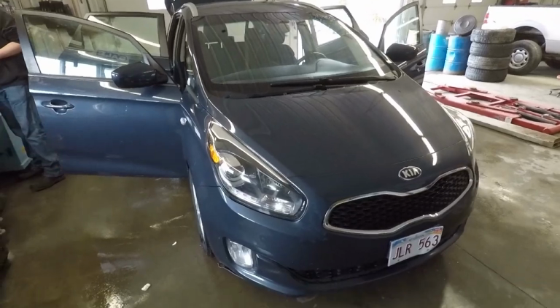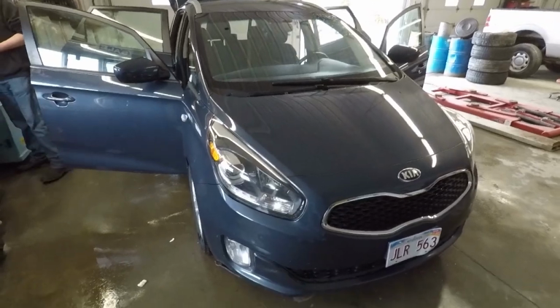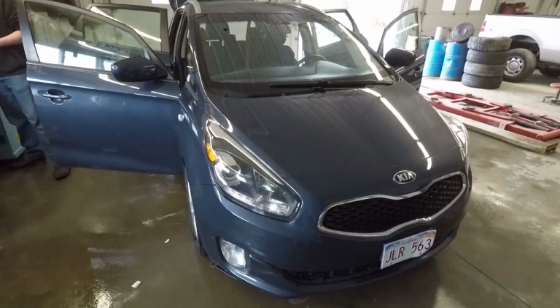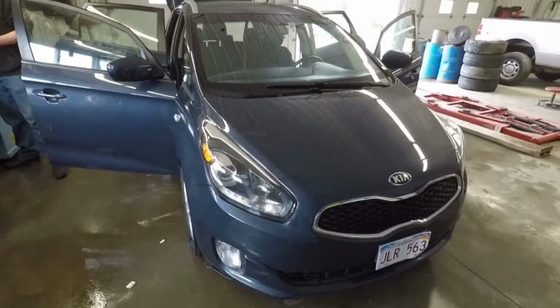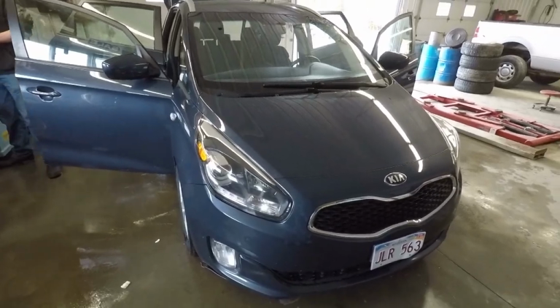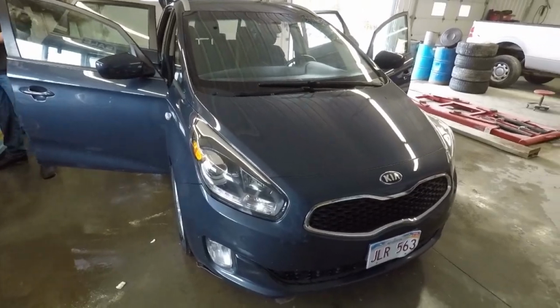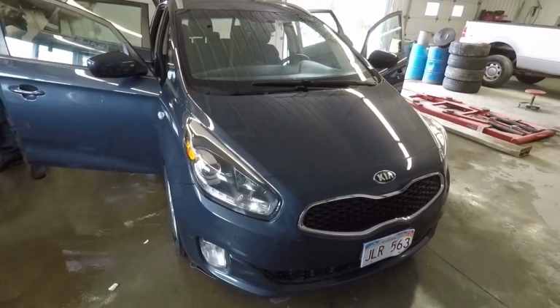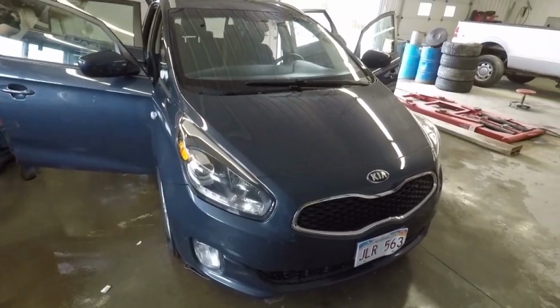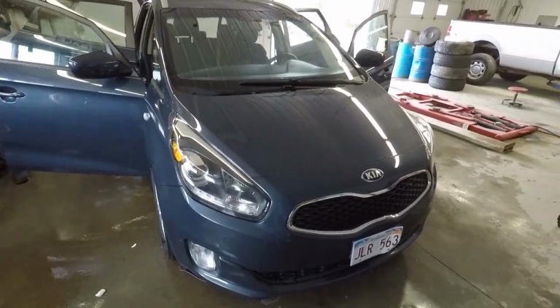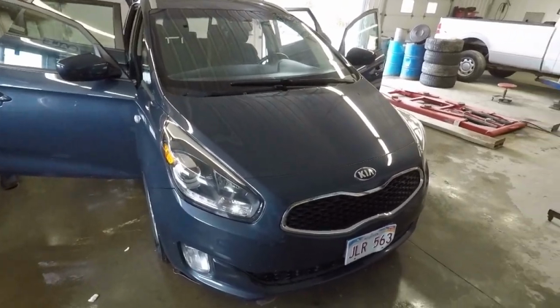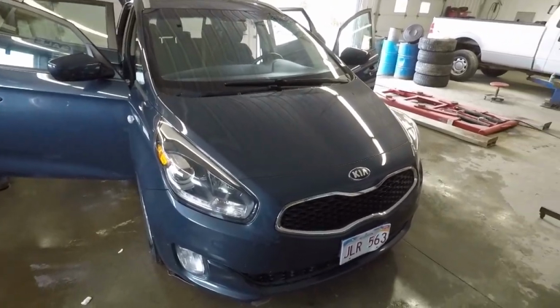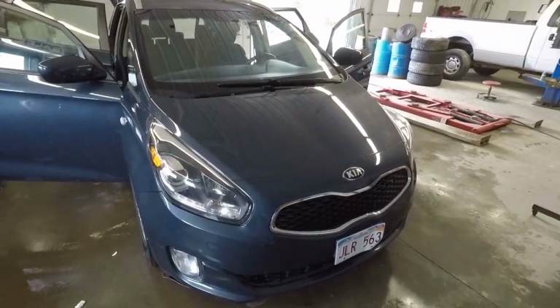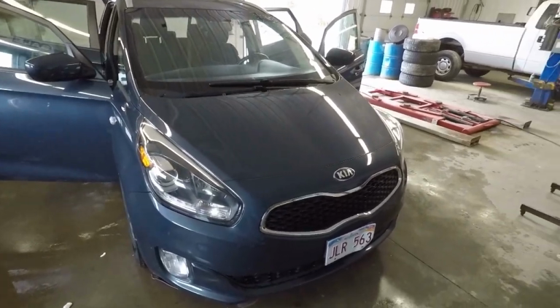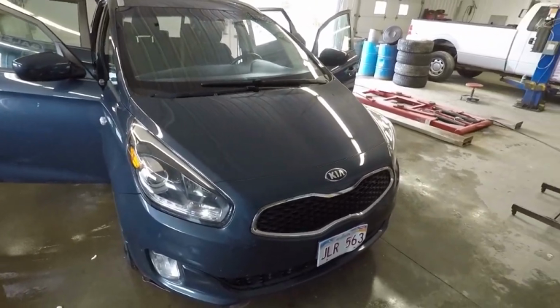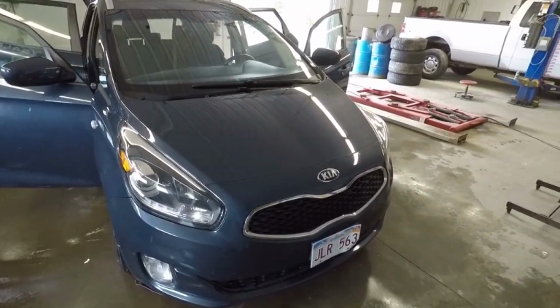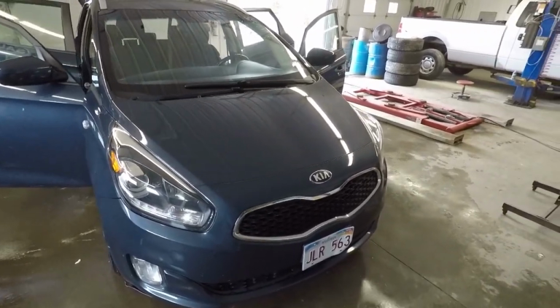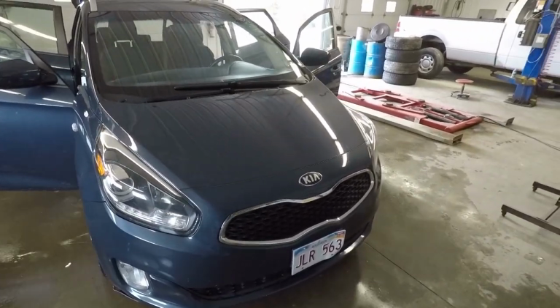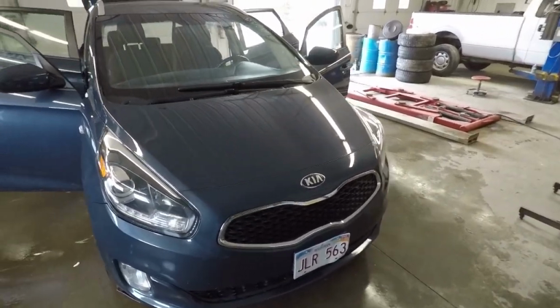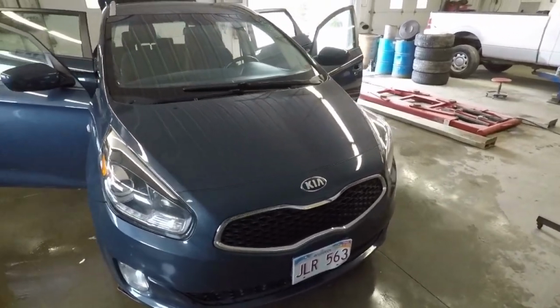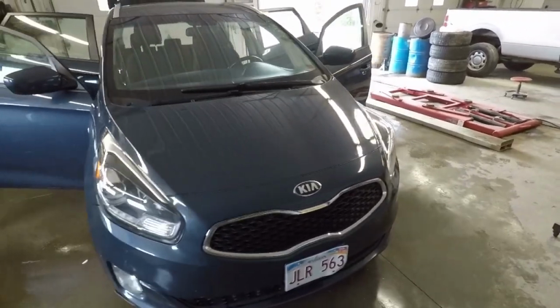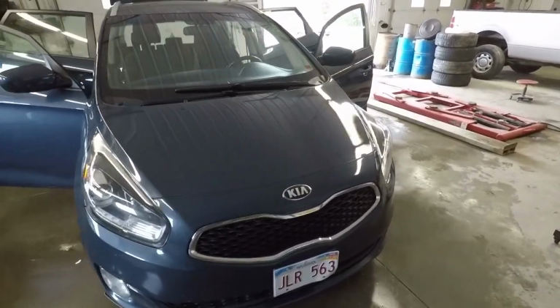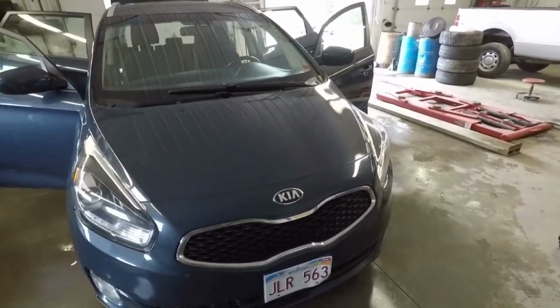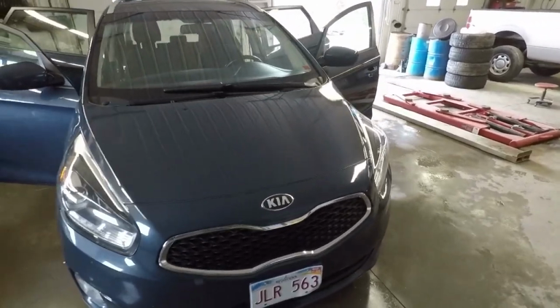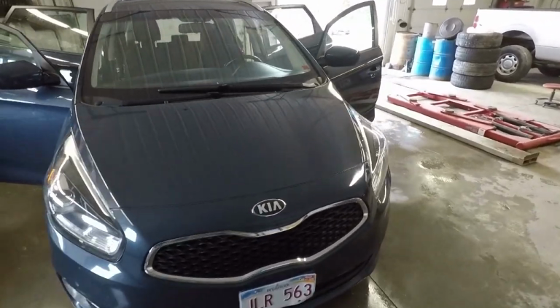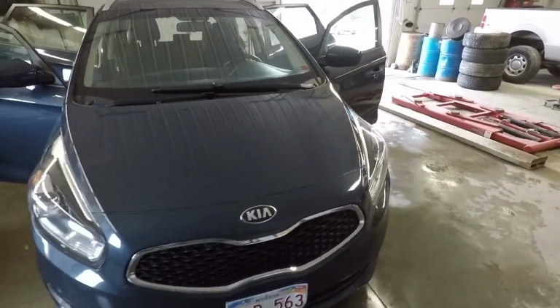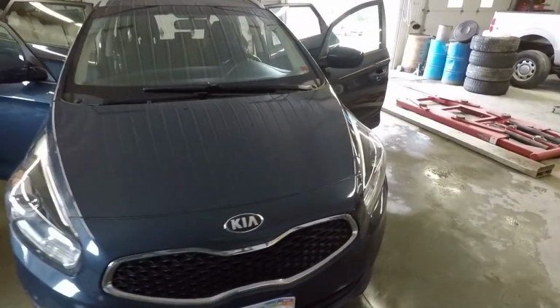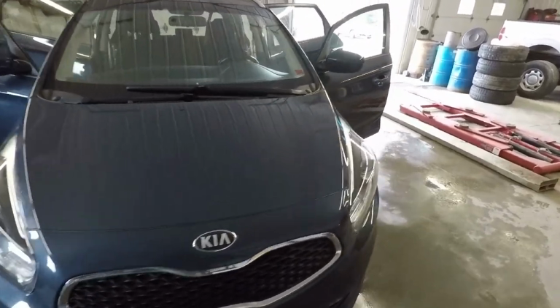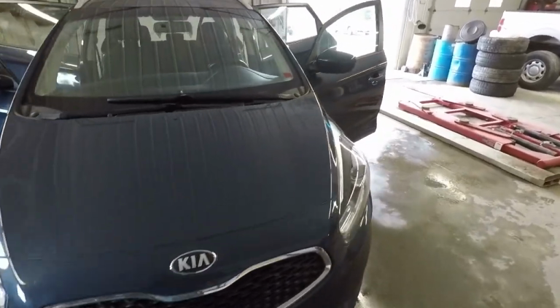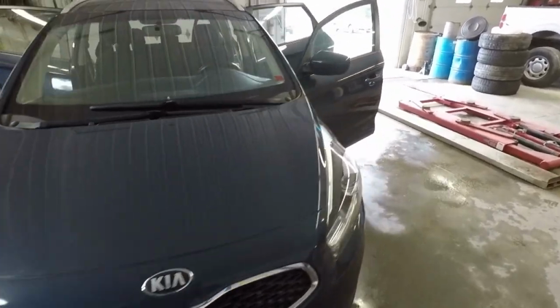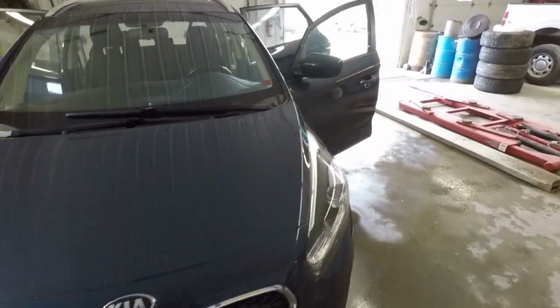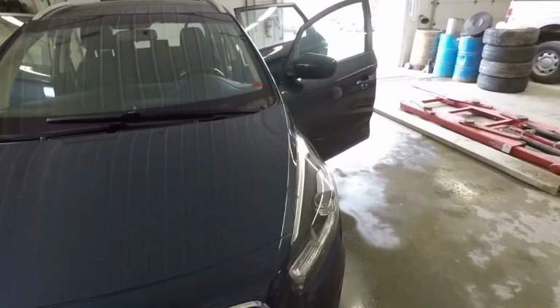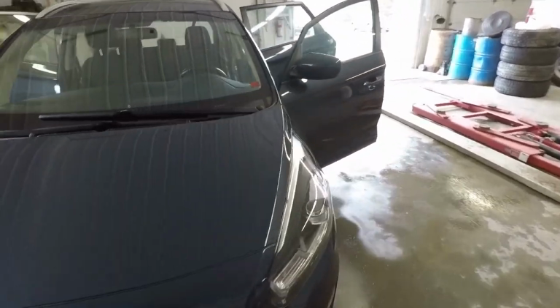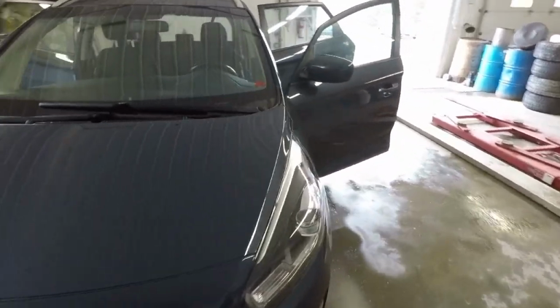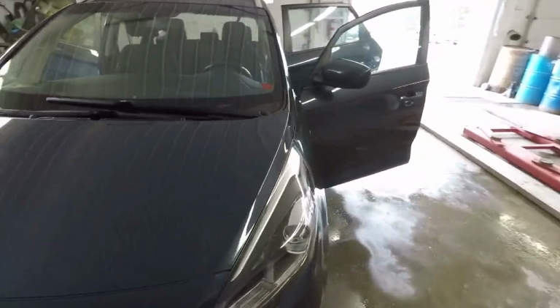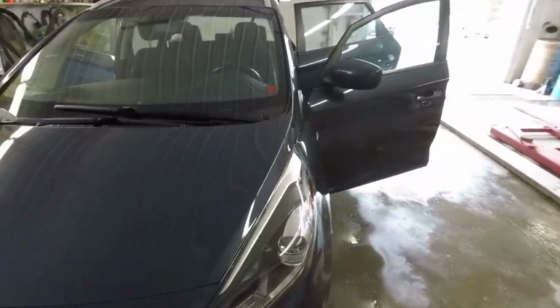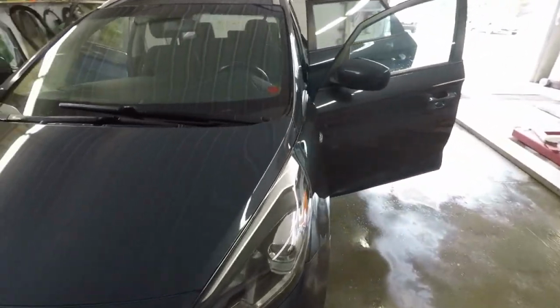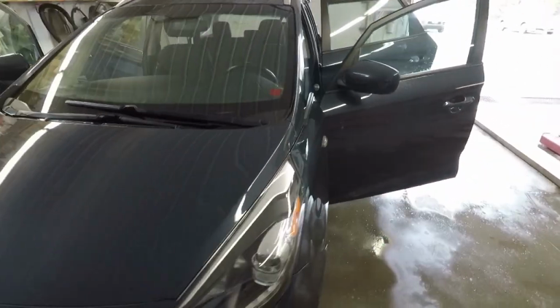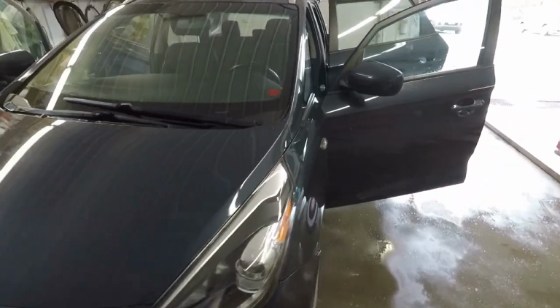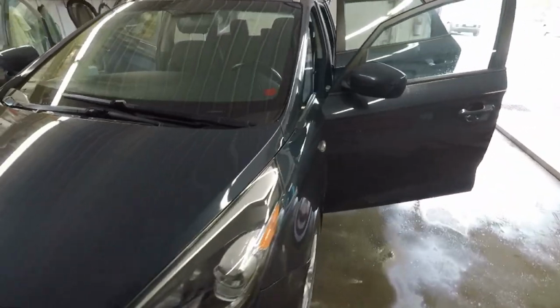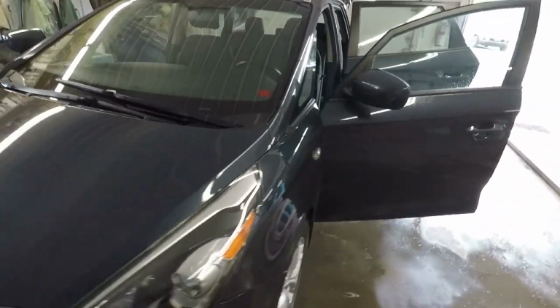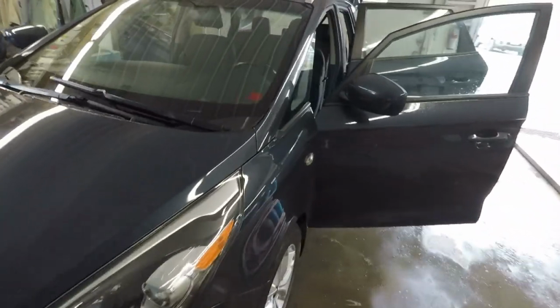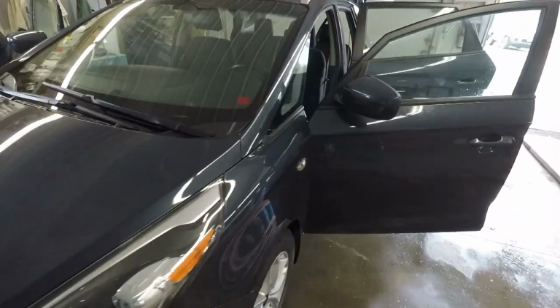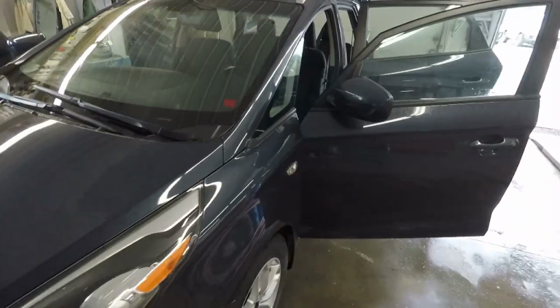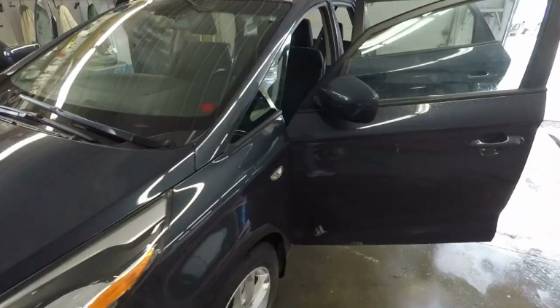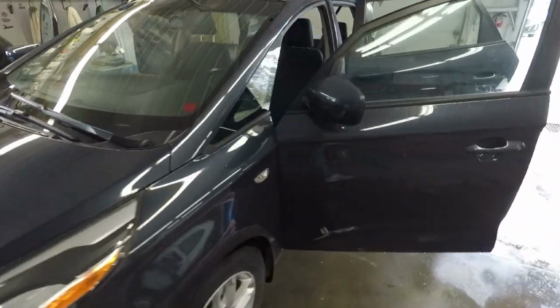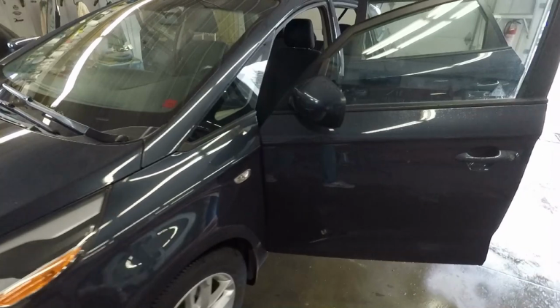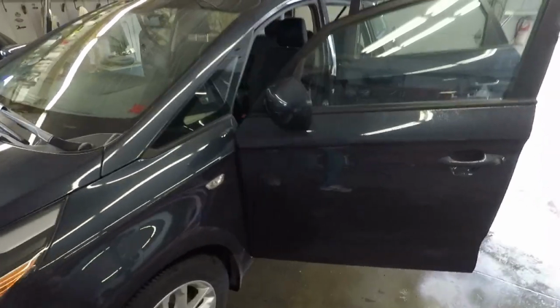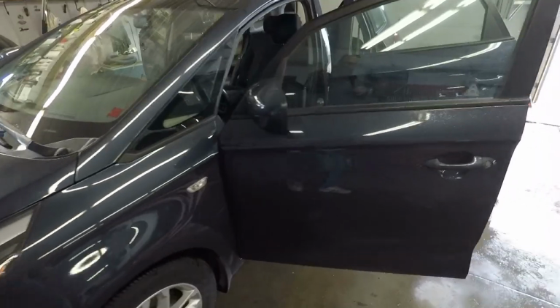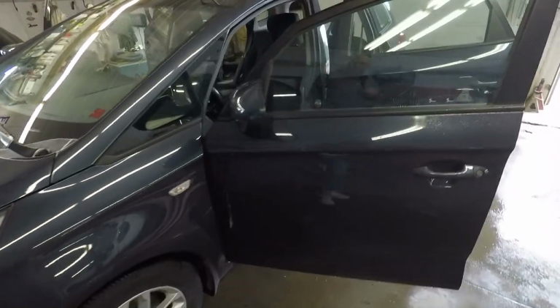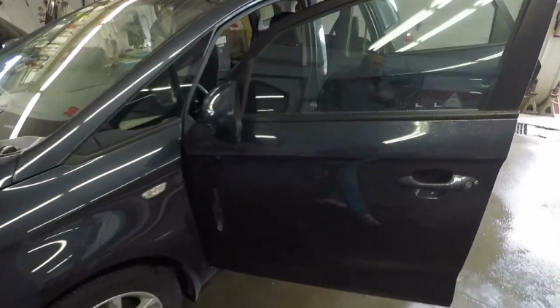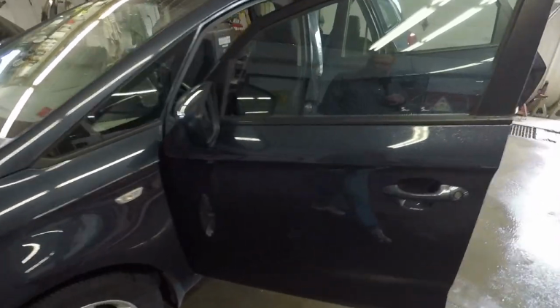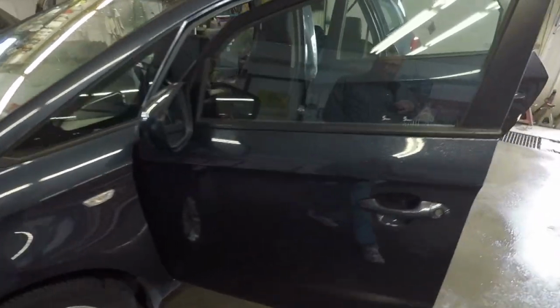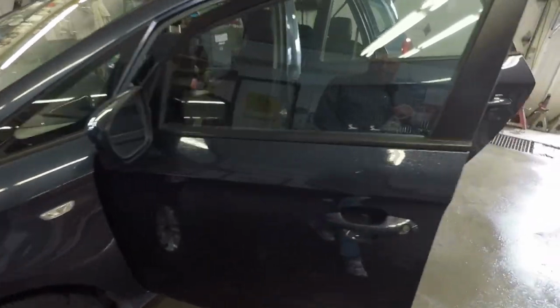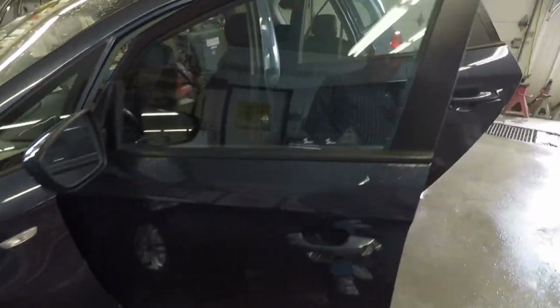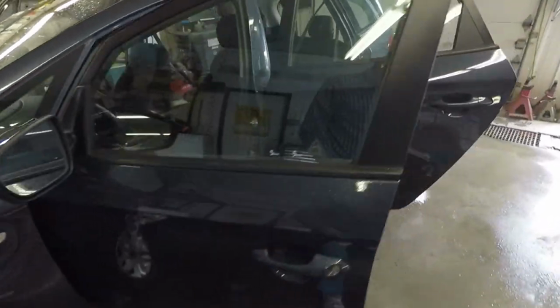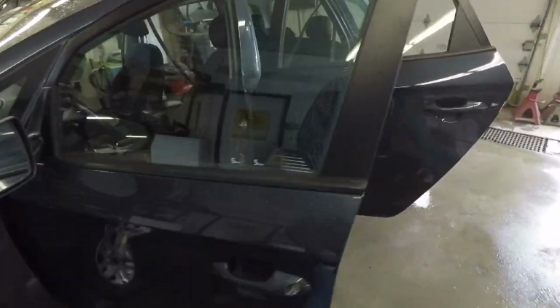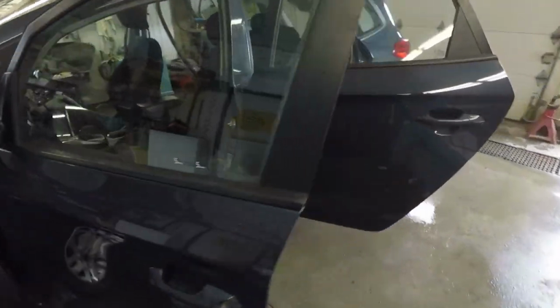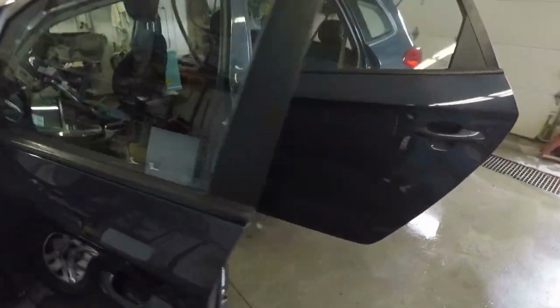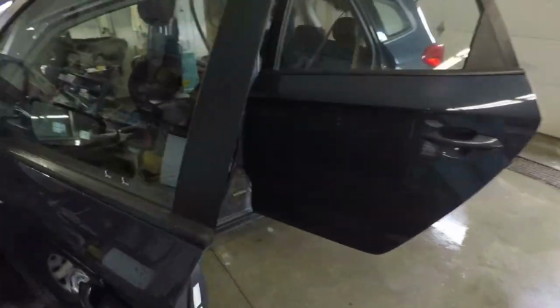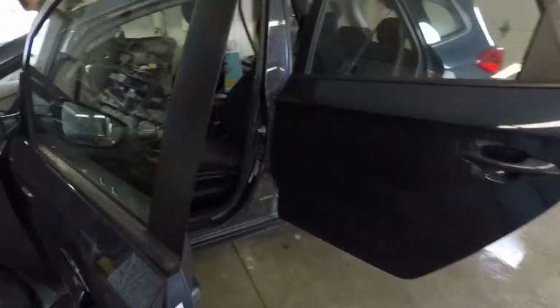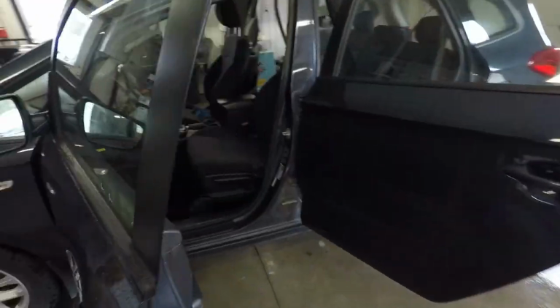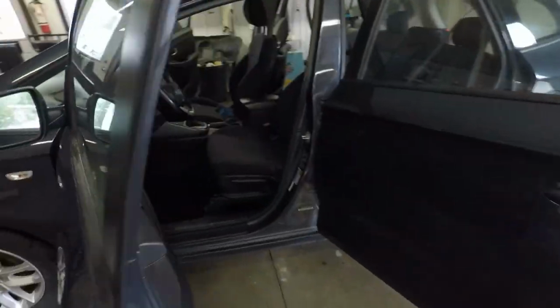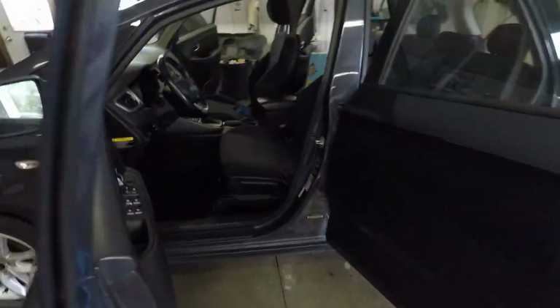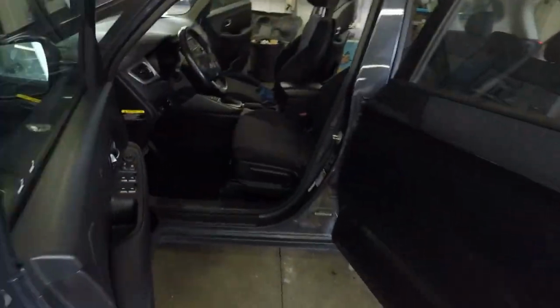Here's one of our latest purchases — a 2014 Kia Rondo. Alex is getting it cleaned up here pretty good.